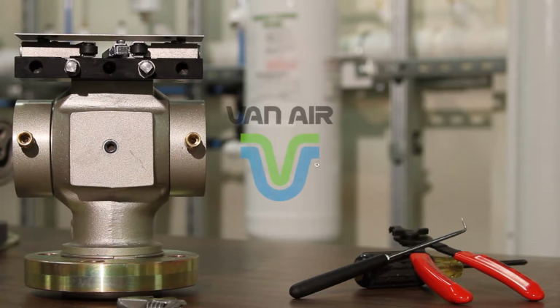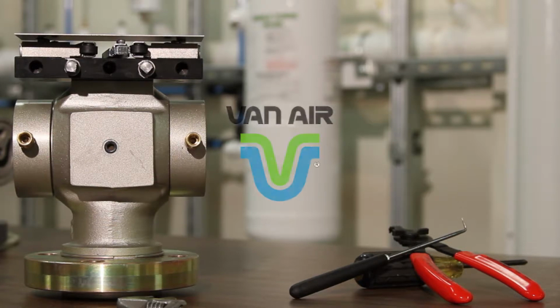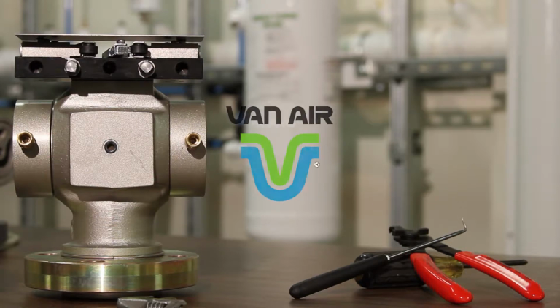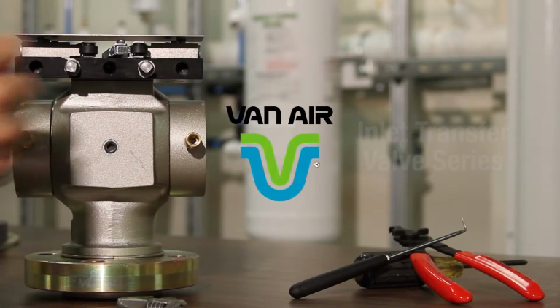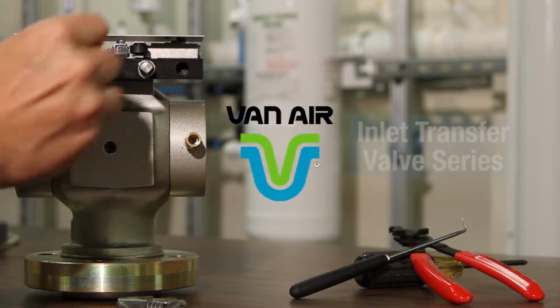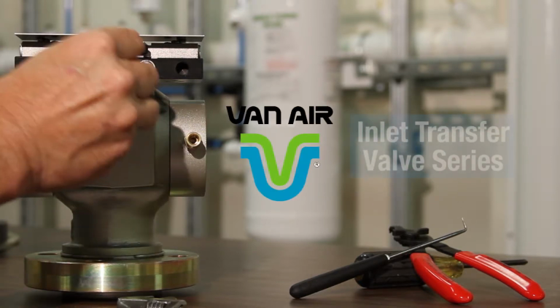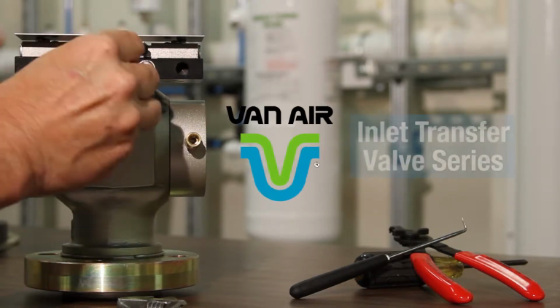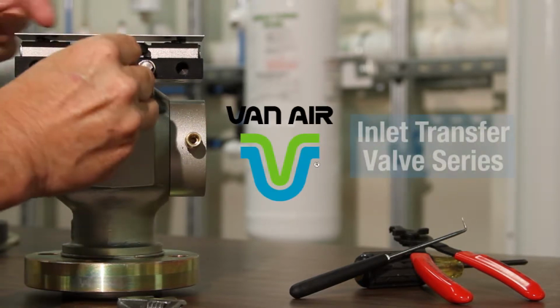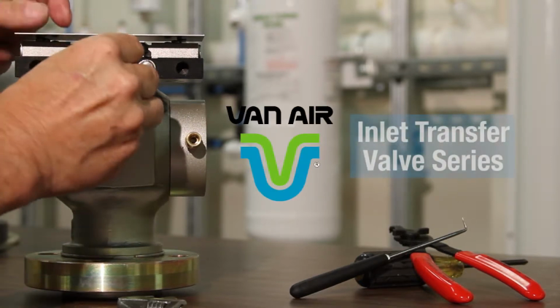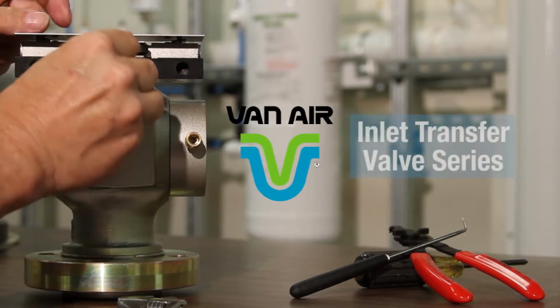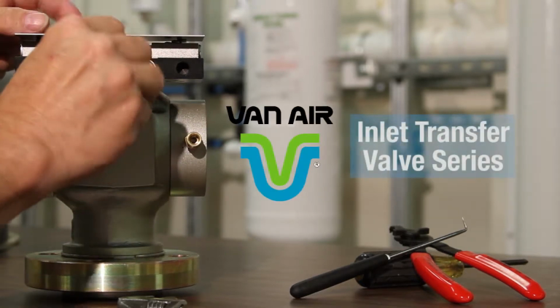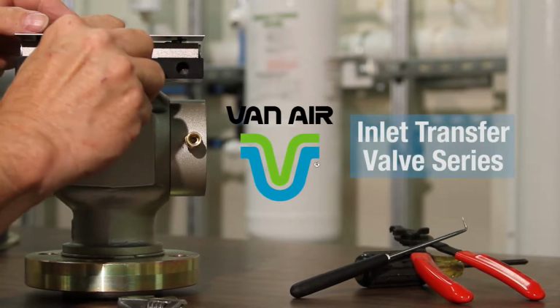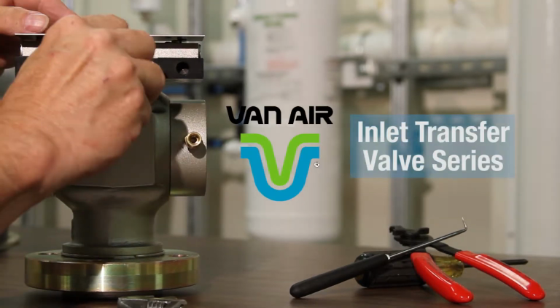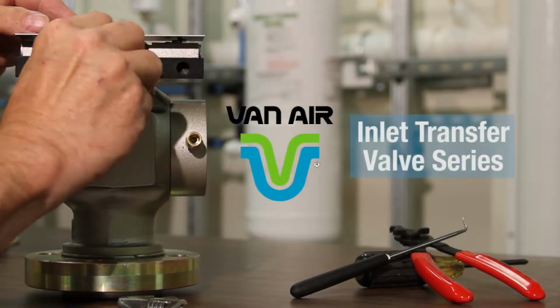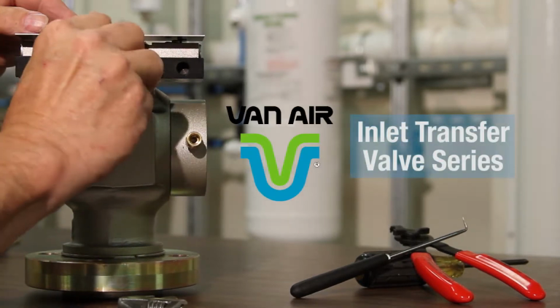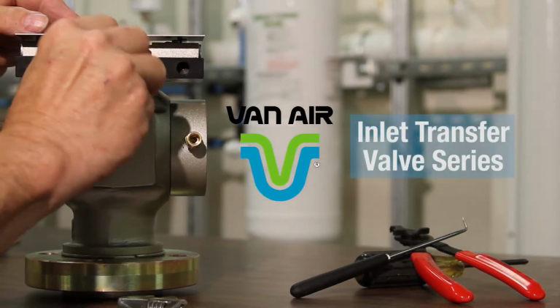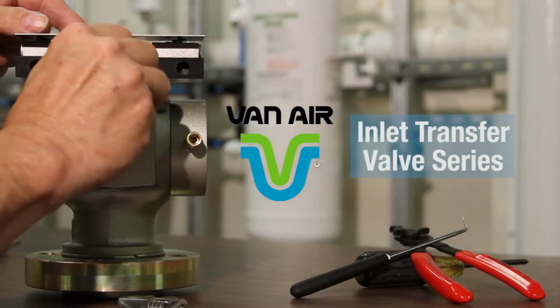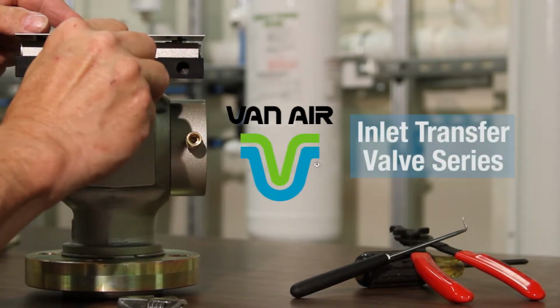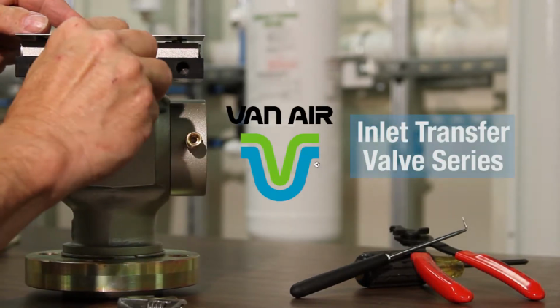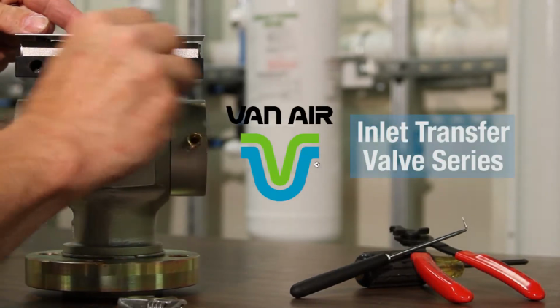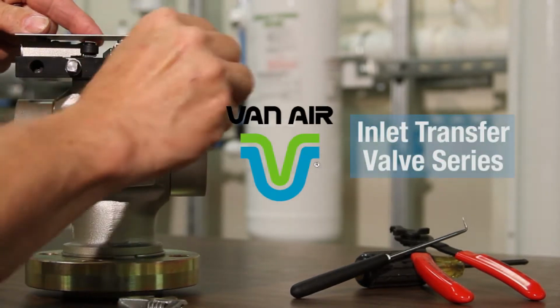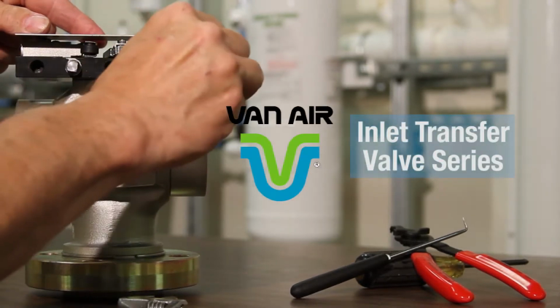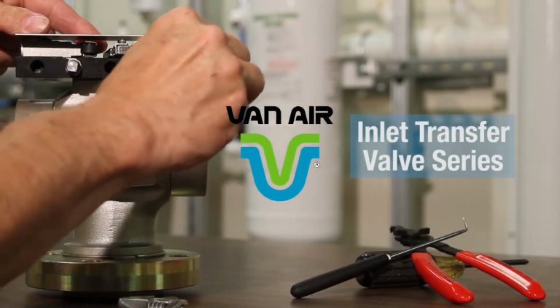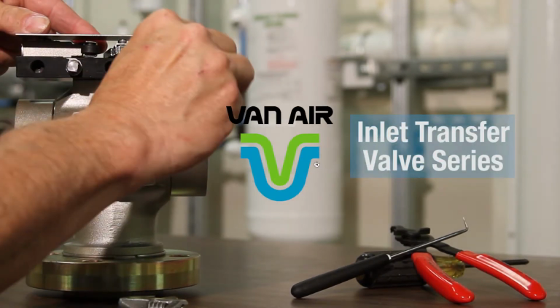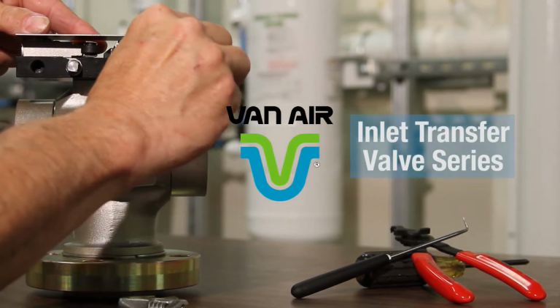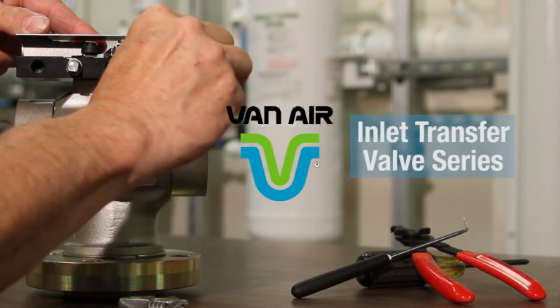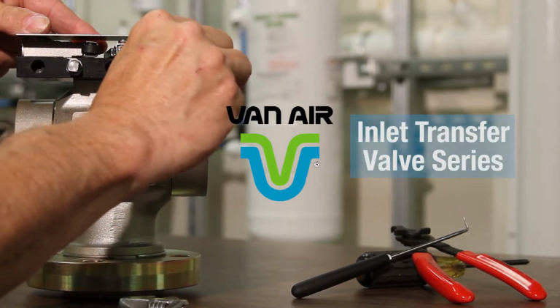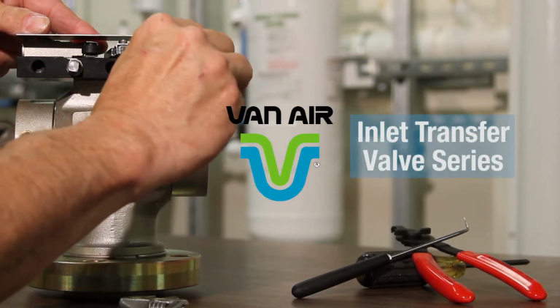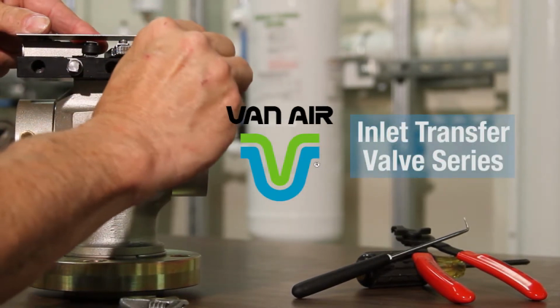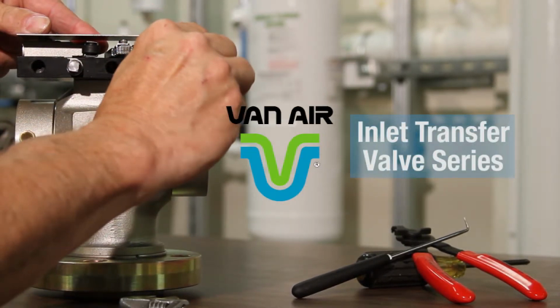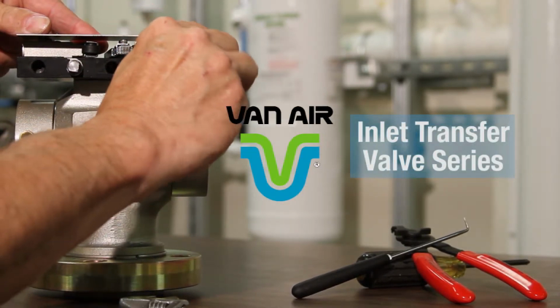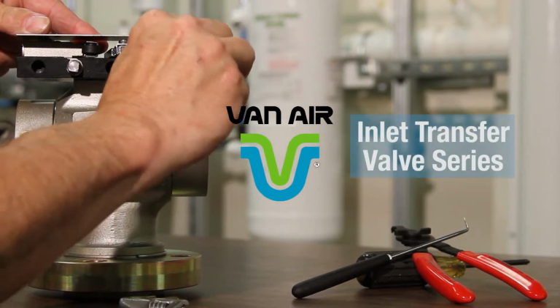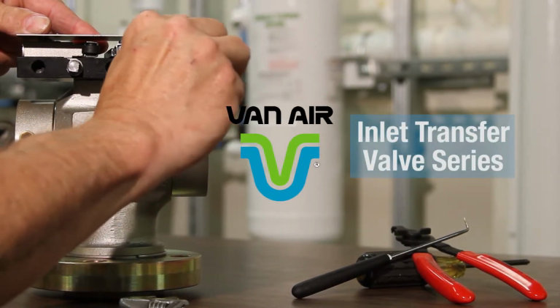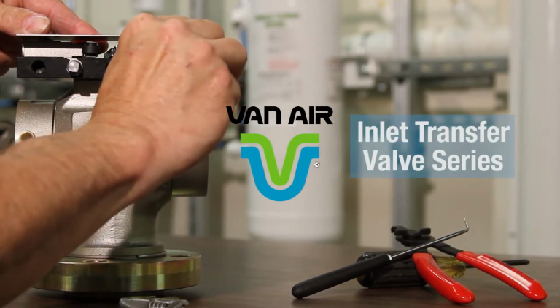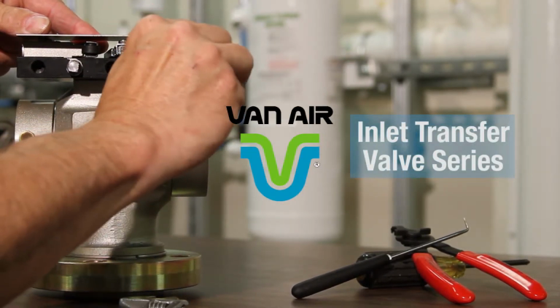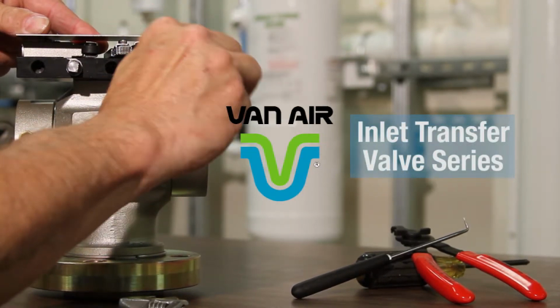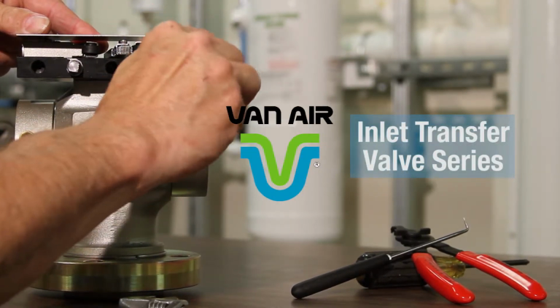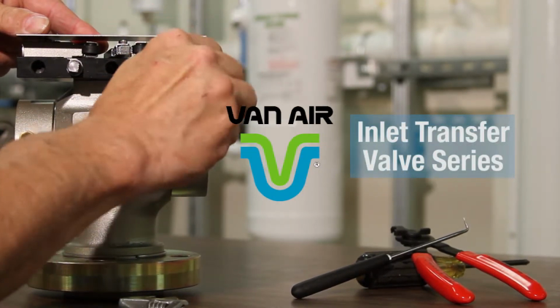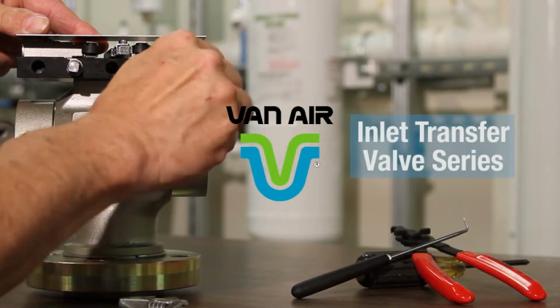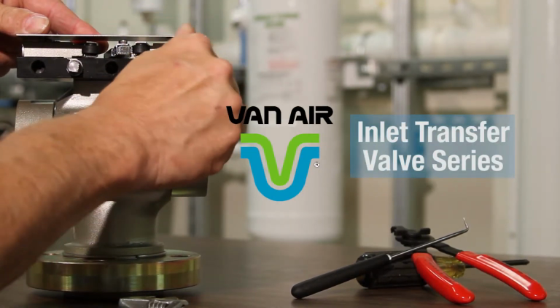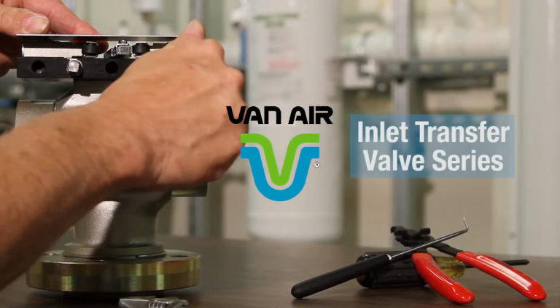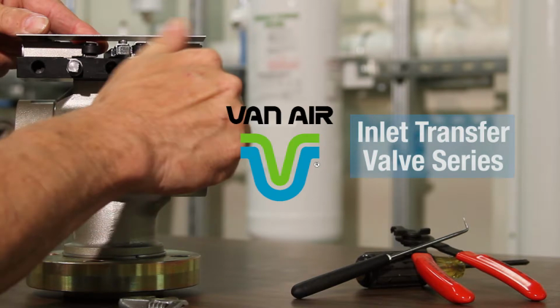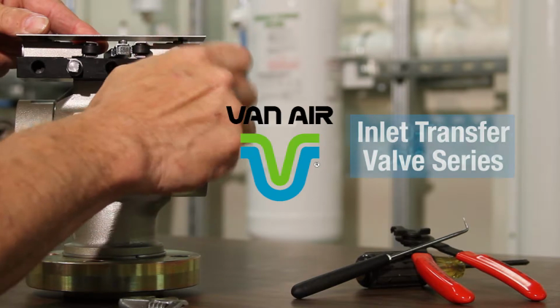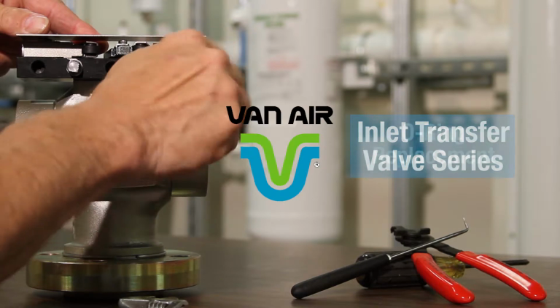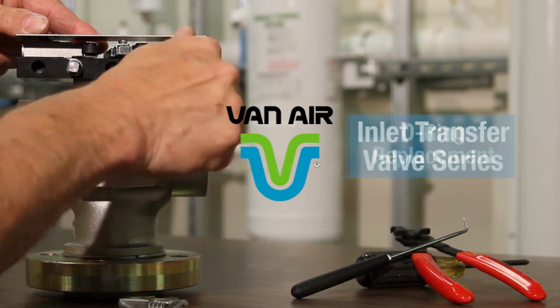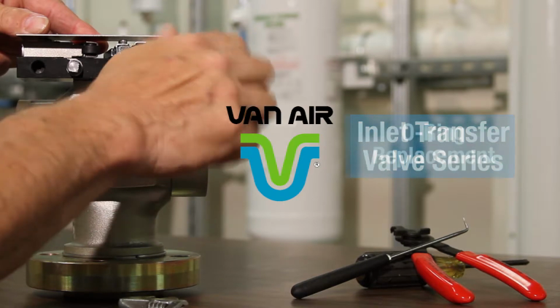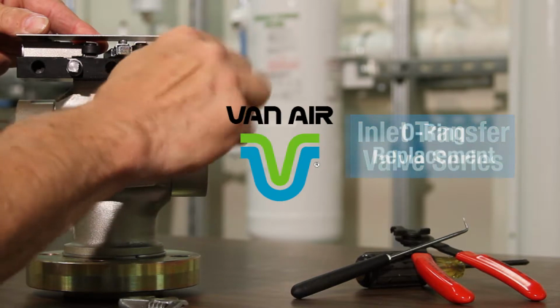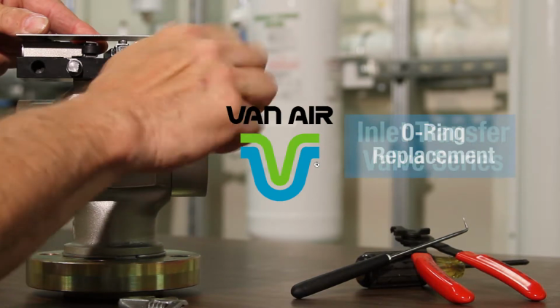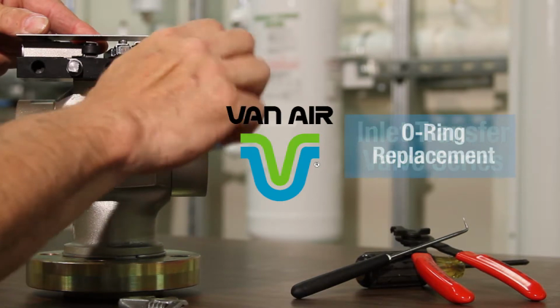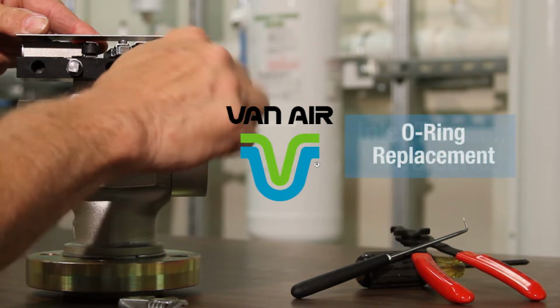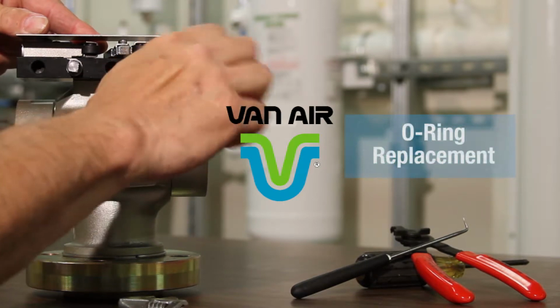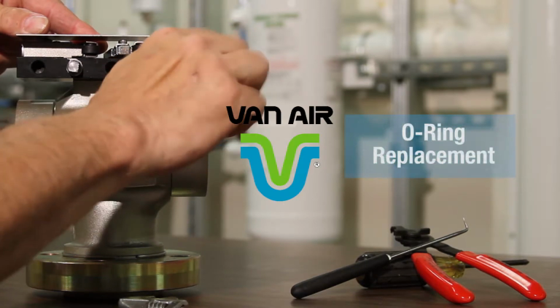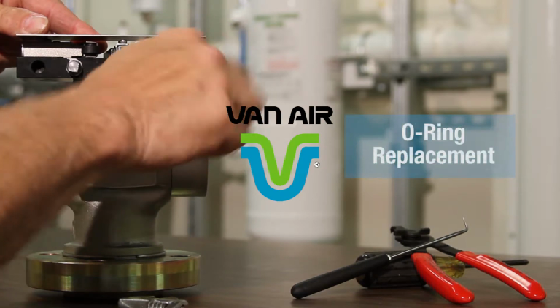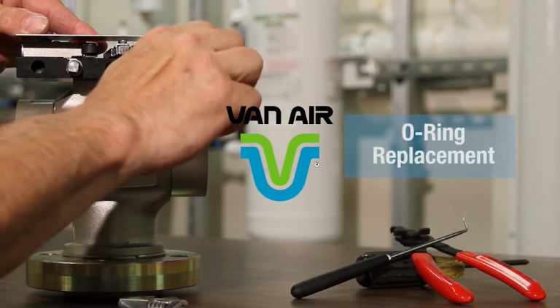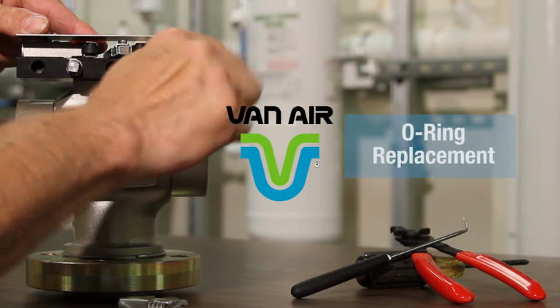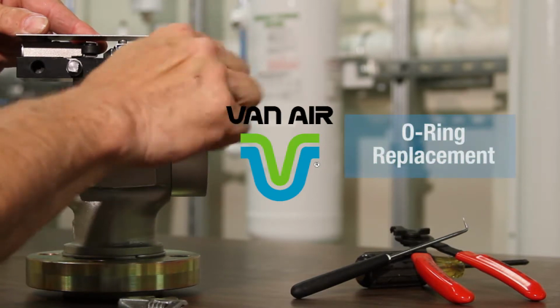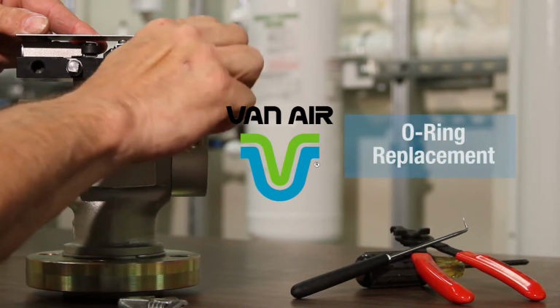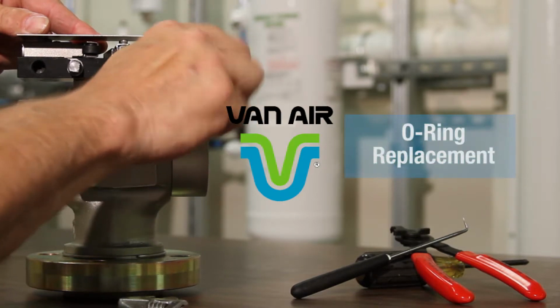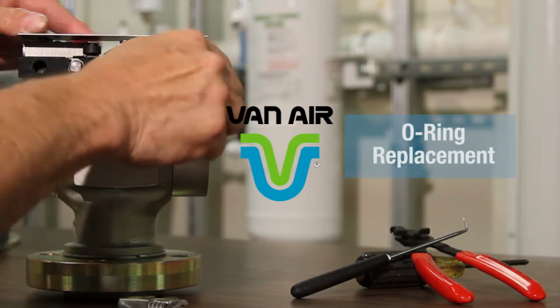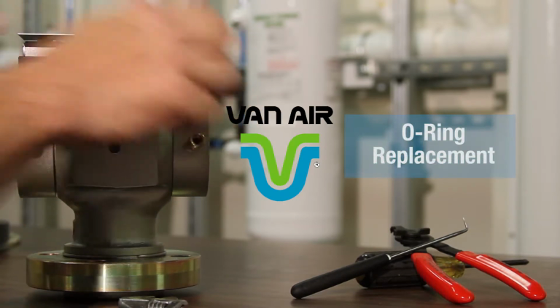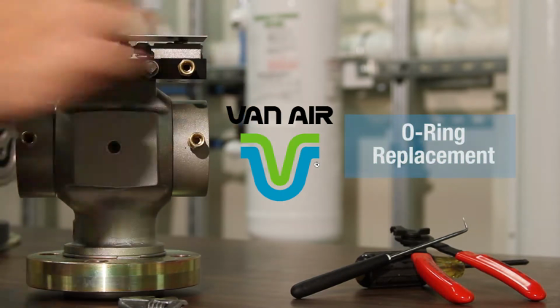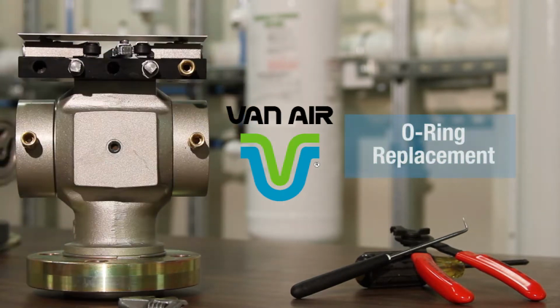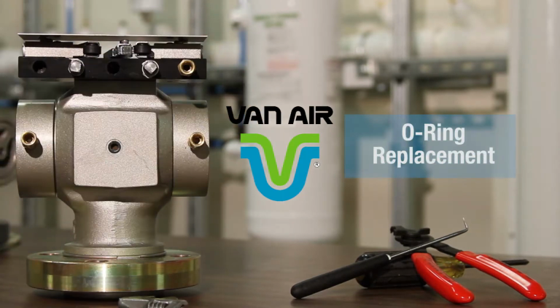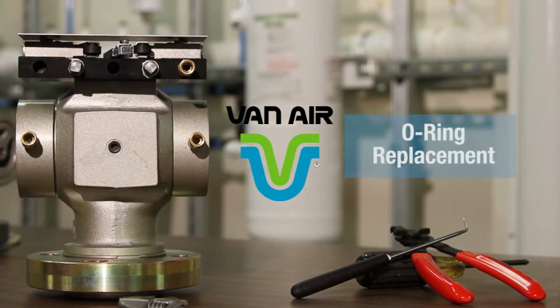Hi, I'm Tom Borstoff from Vanair Systems, and today I'll be showing you how to replace the O-rings on an inlet transfer valve.